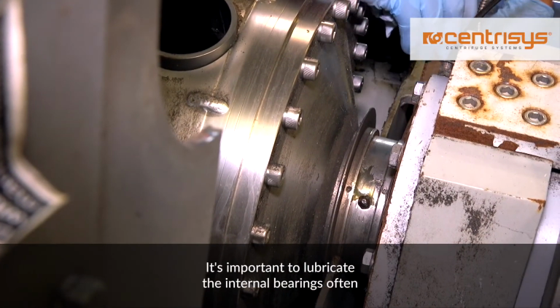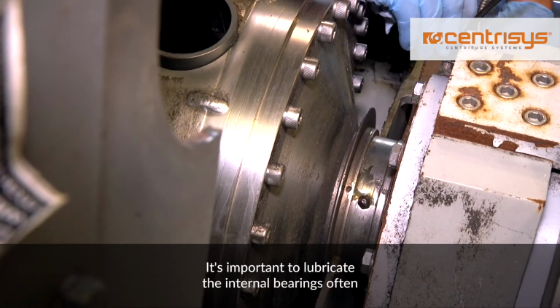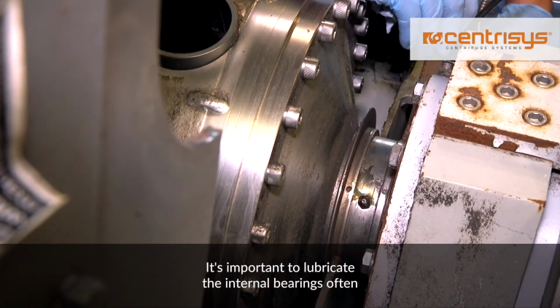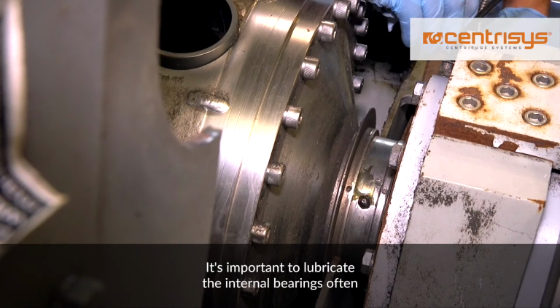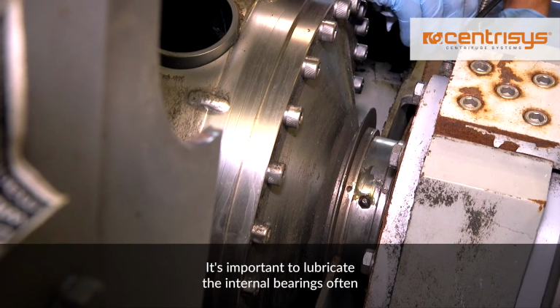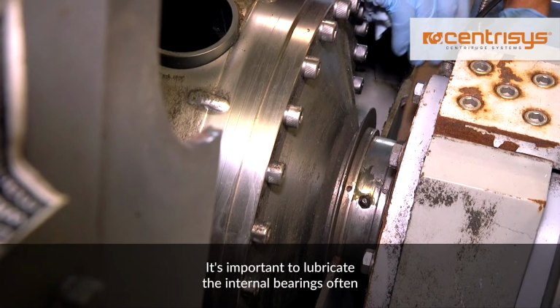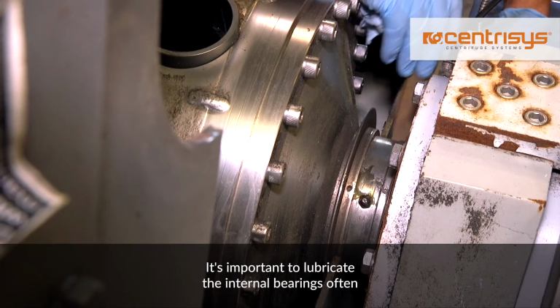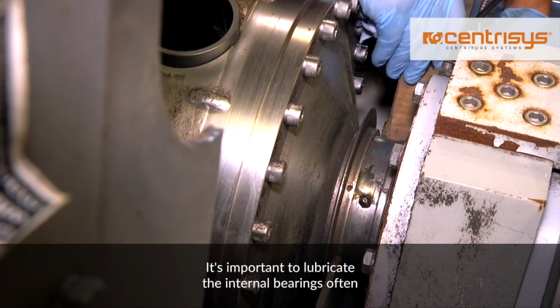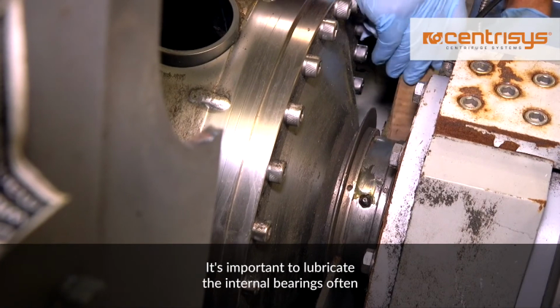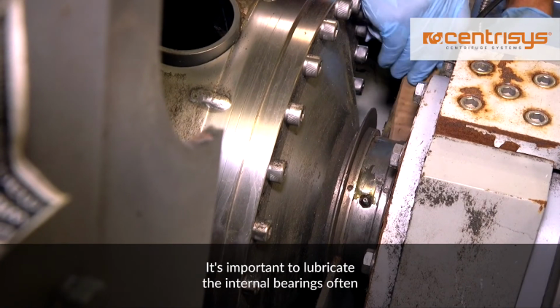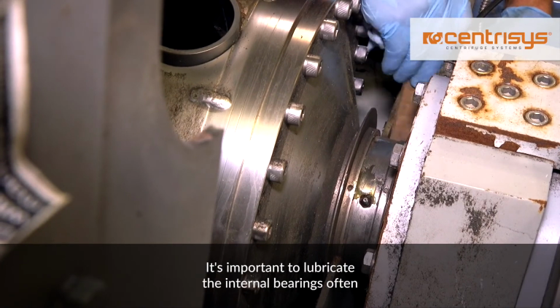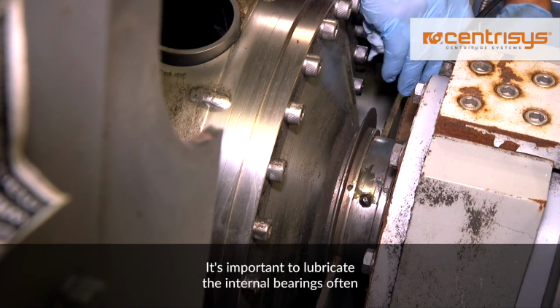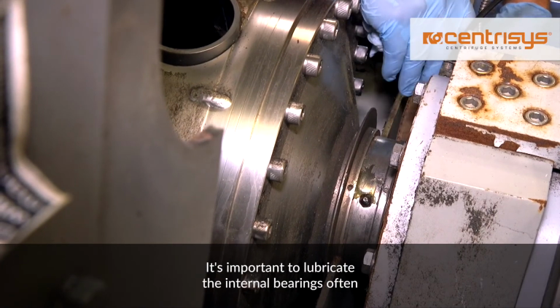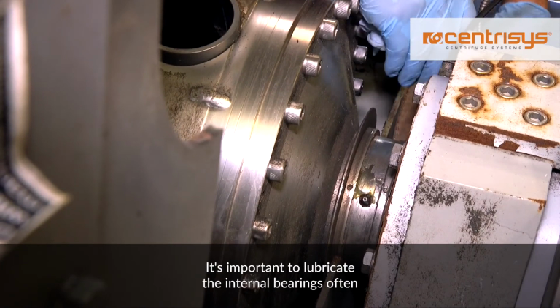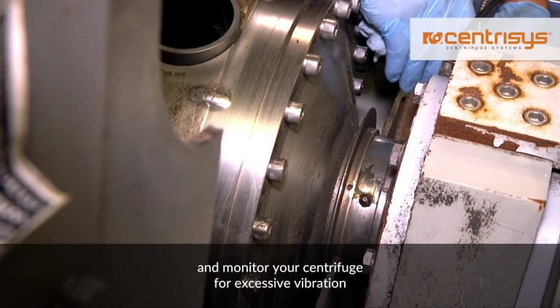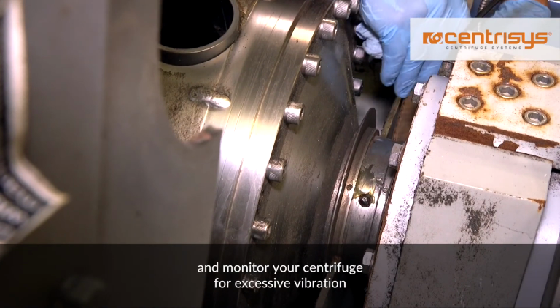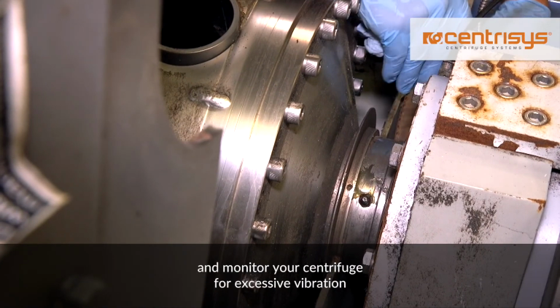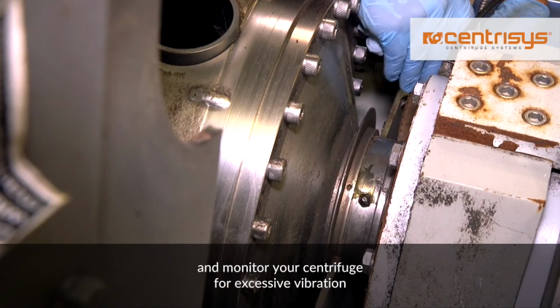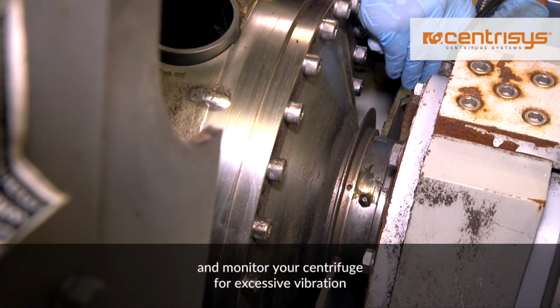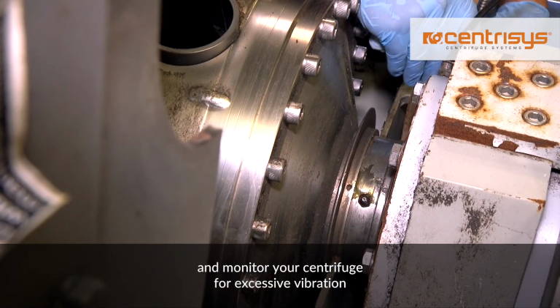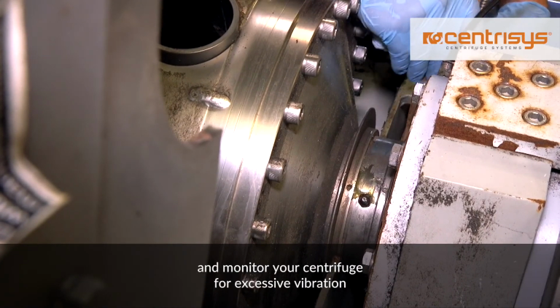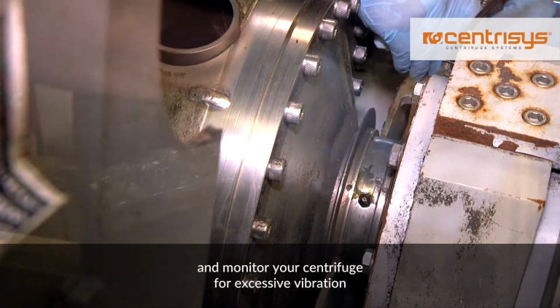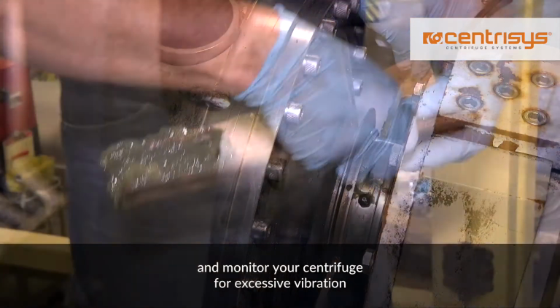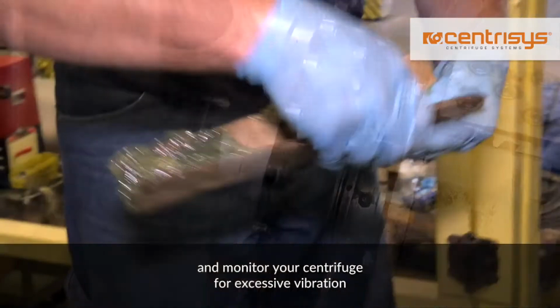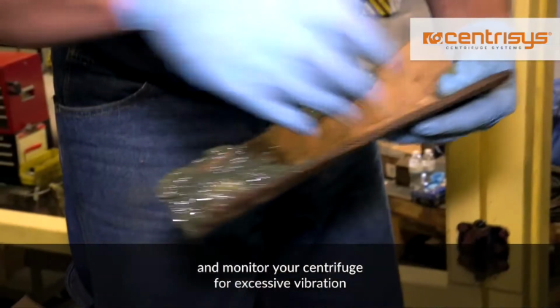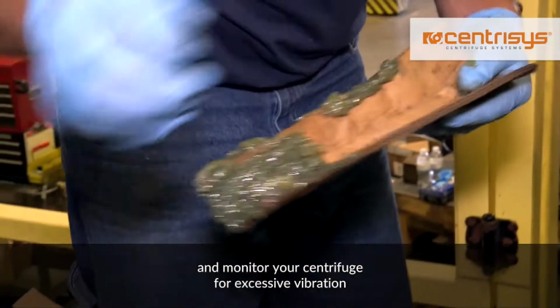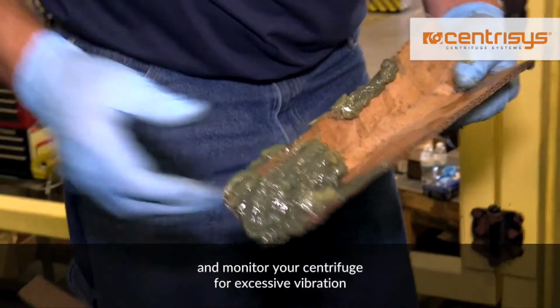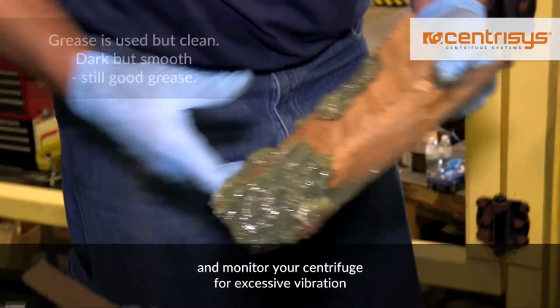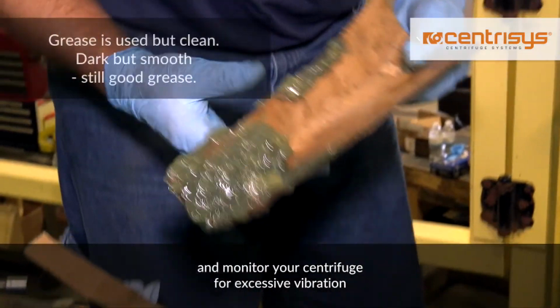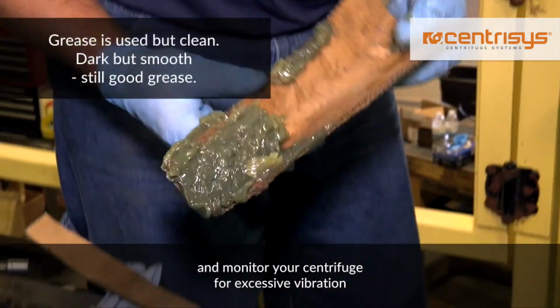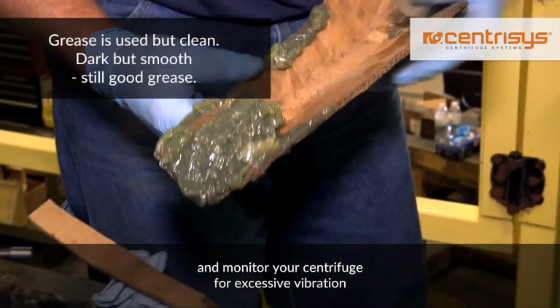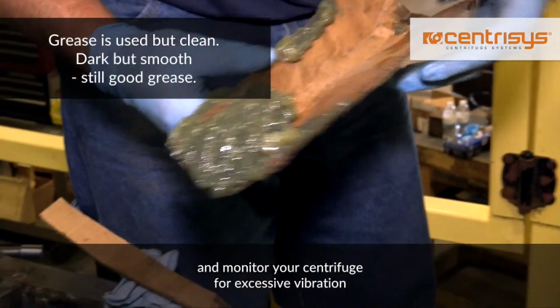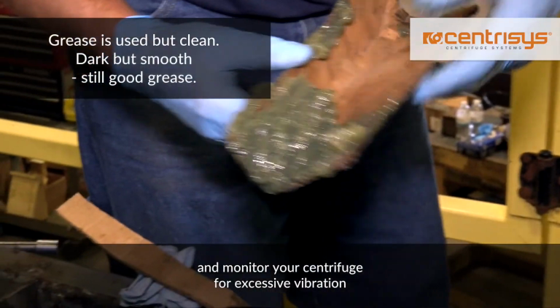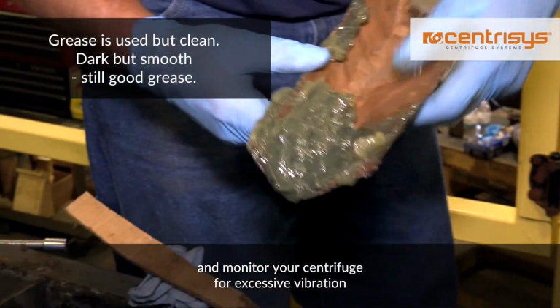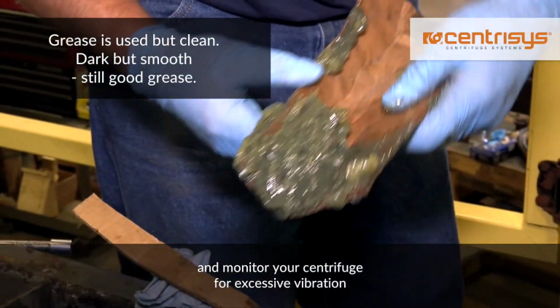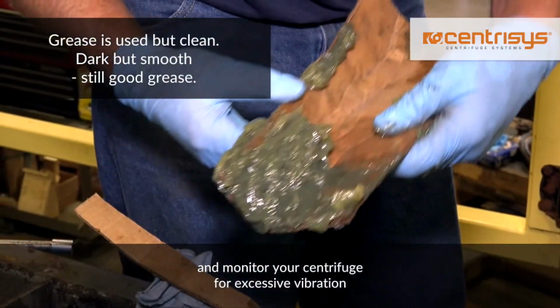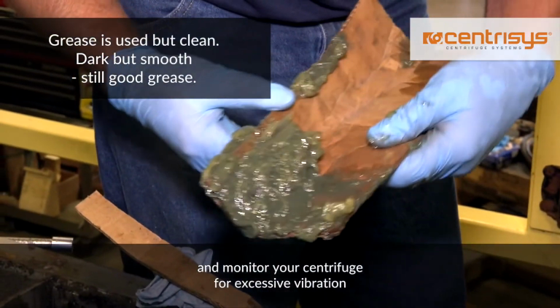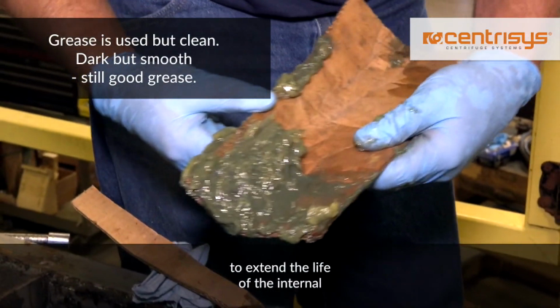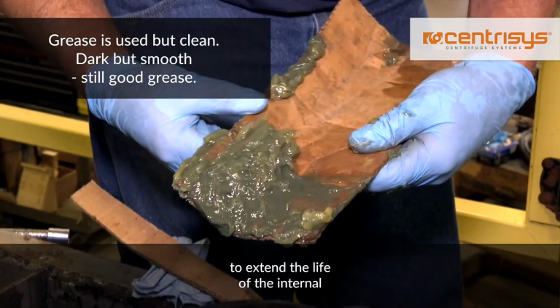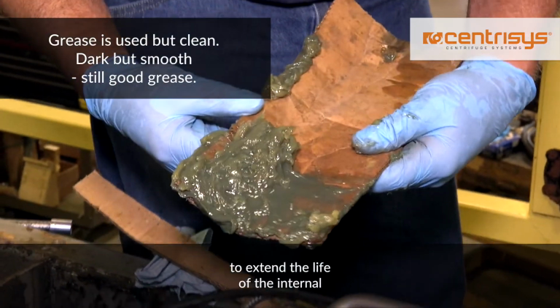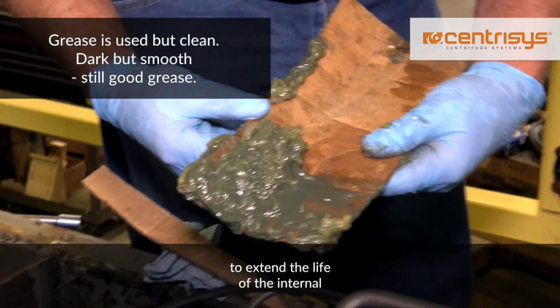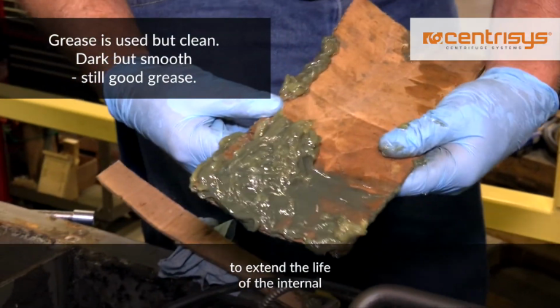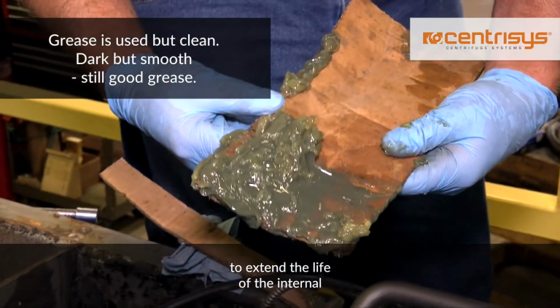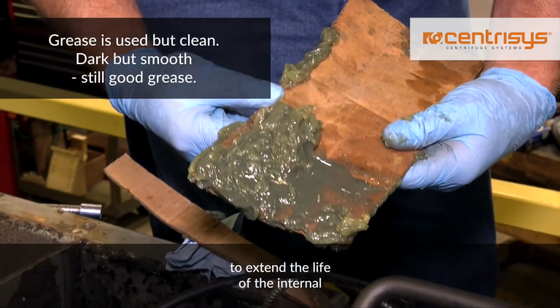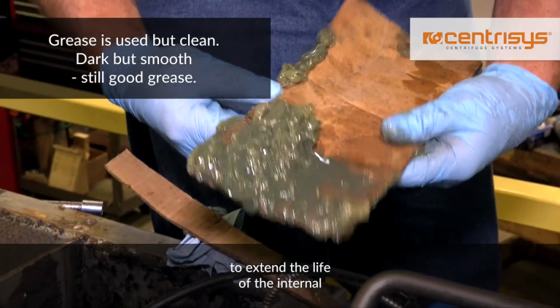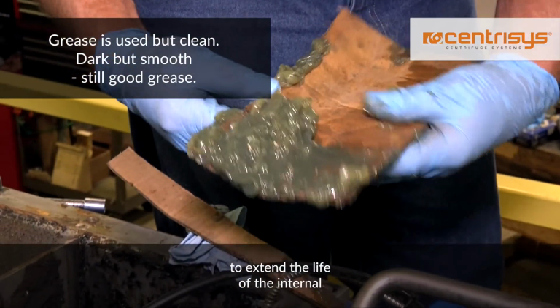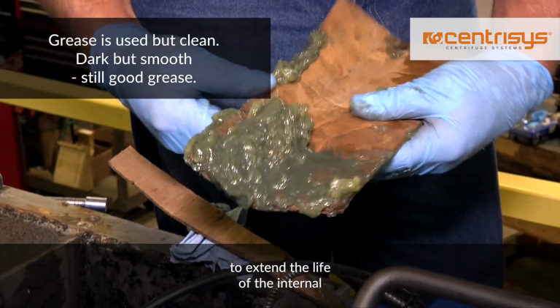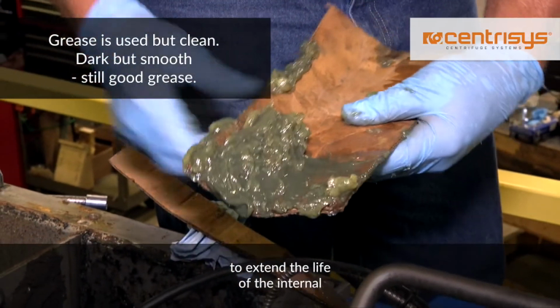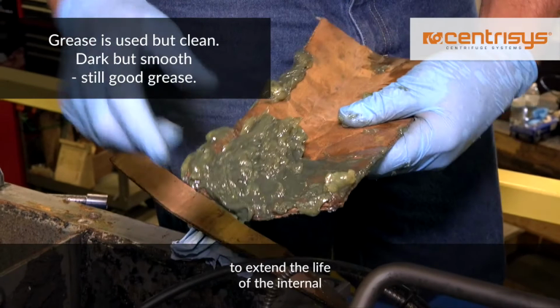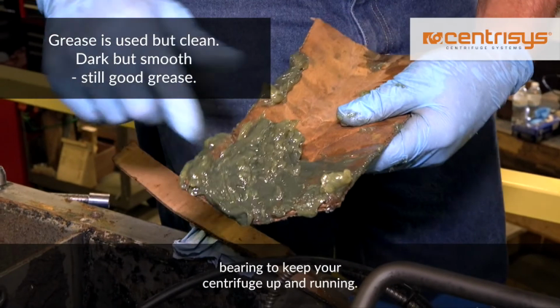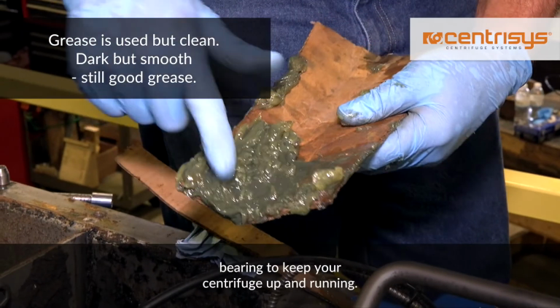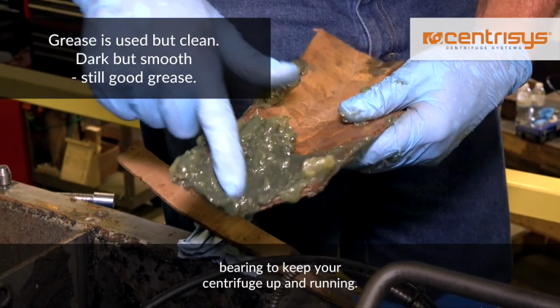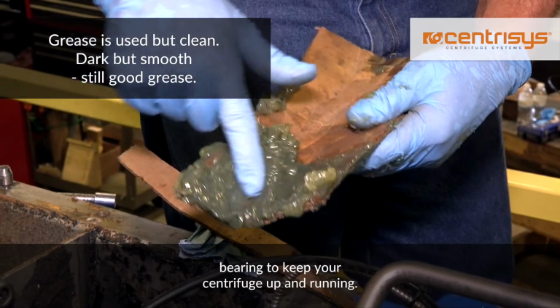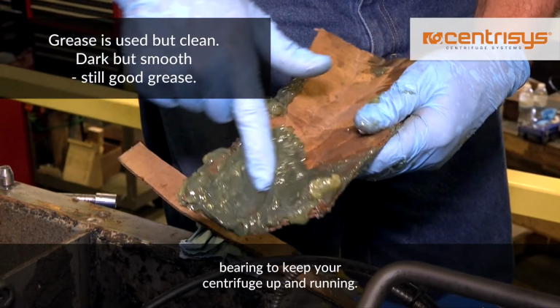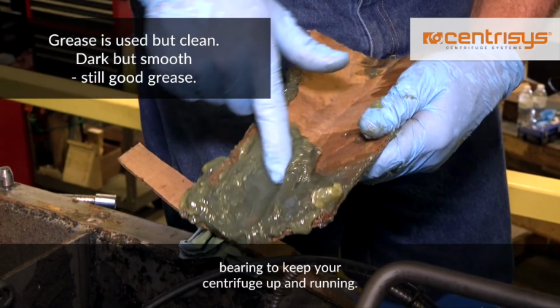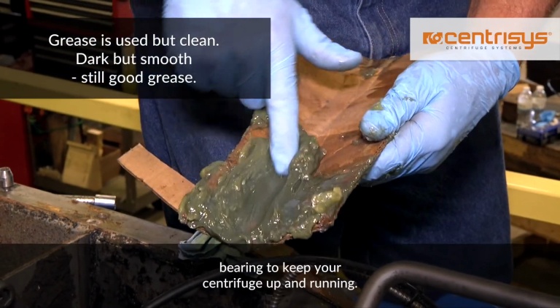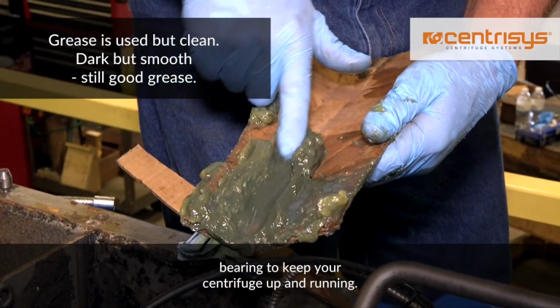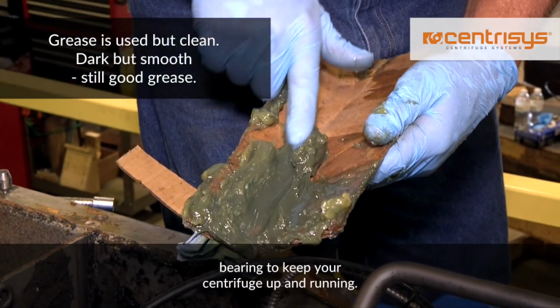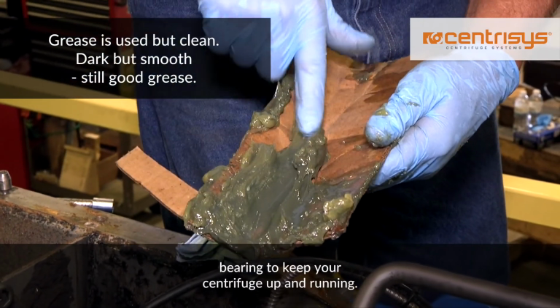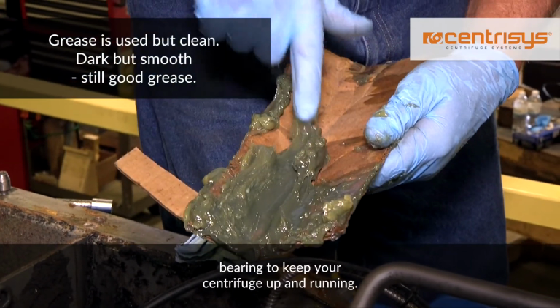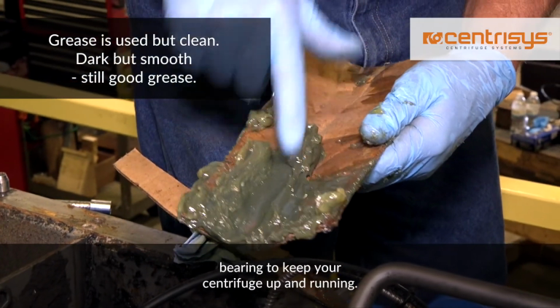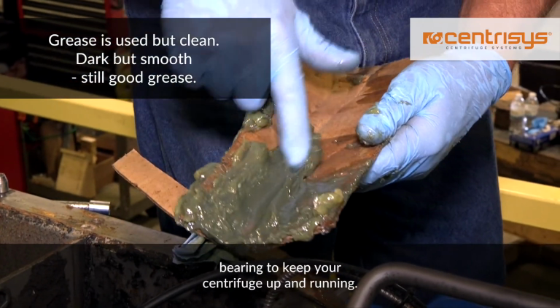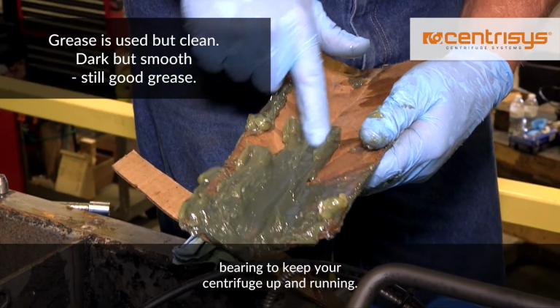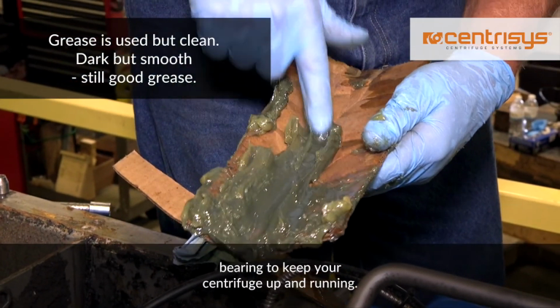It's important to lubricate the internal bearings often and monitor your centrifuge for excessive vibration to extend the life of your internal bearings and keep your centrifuge up and running.